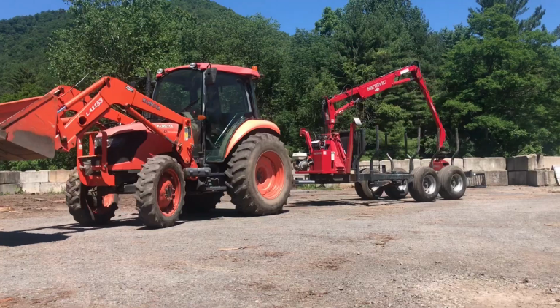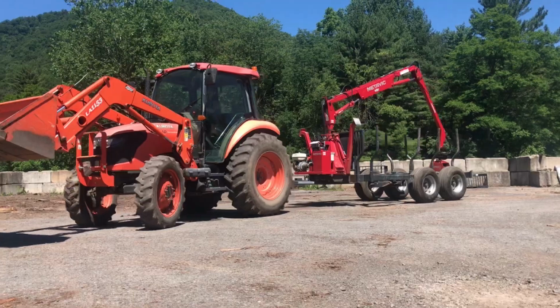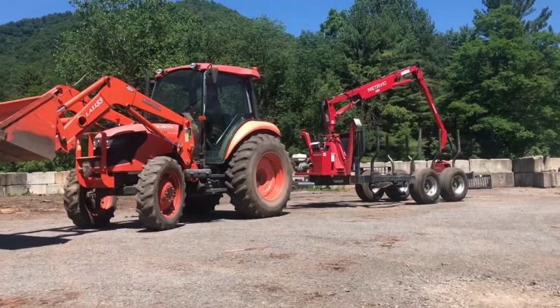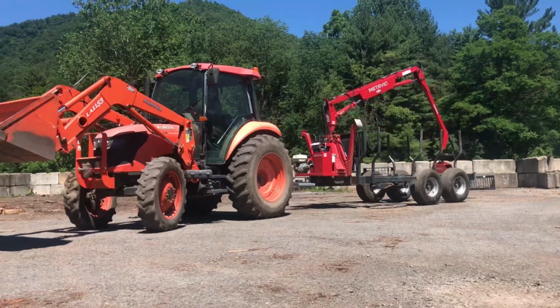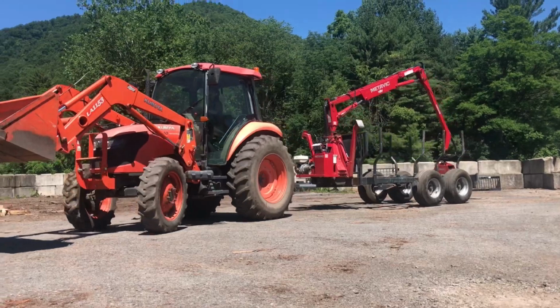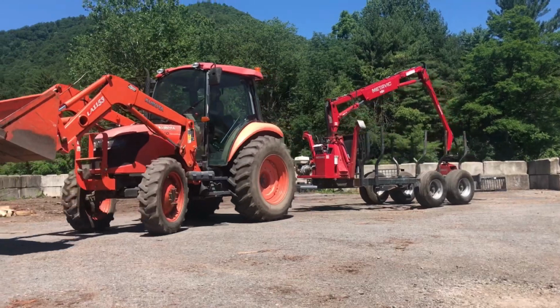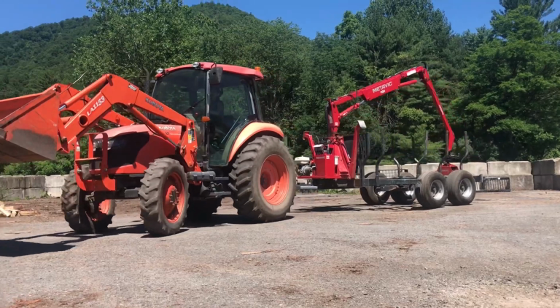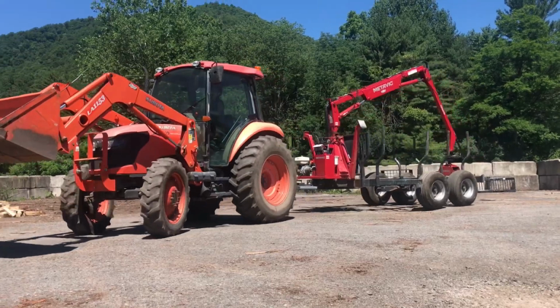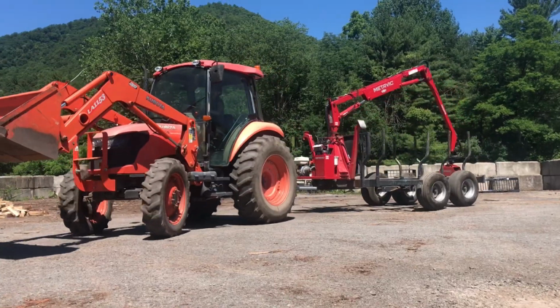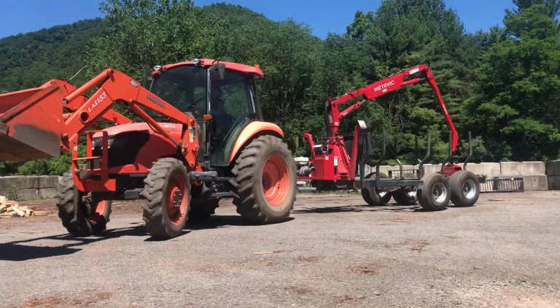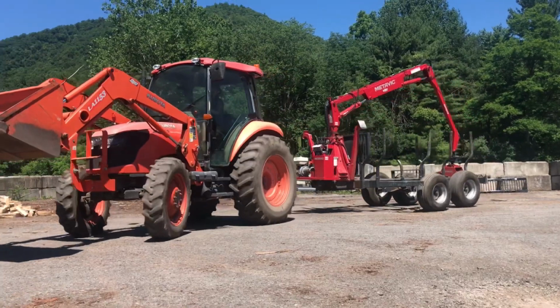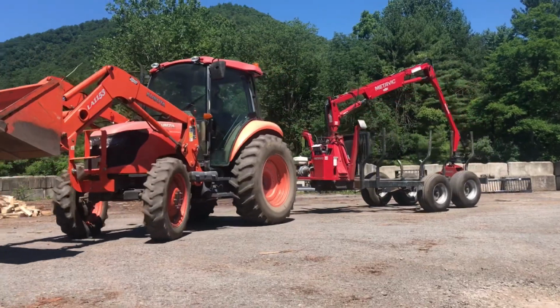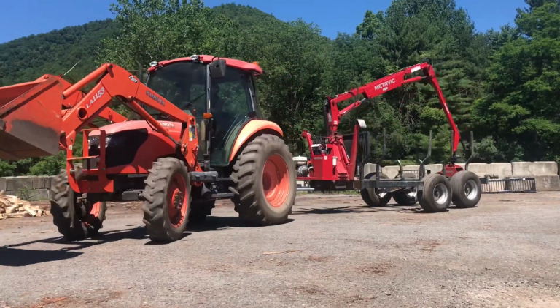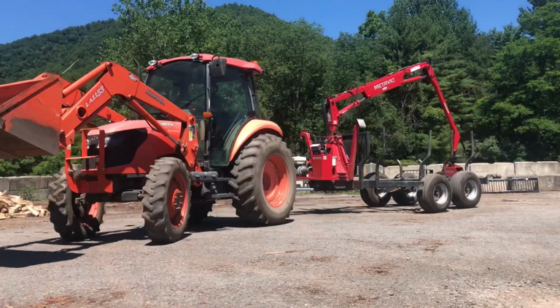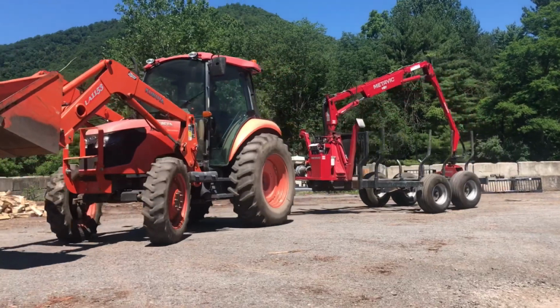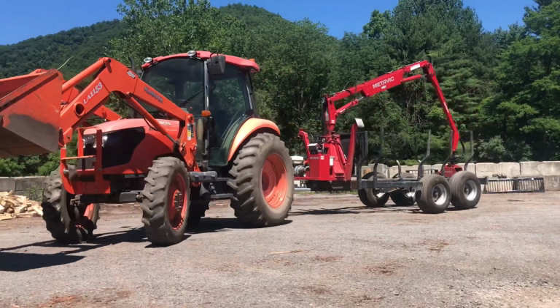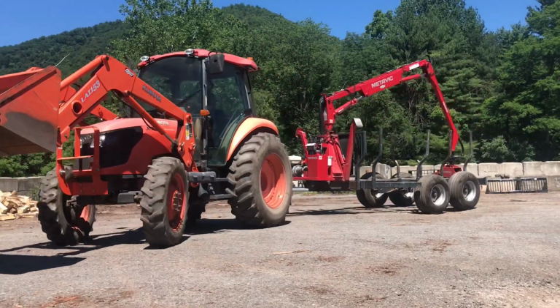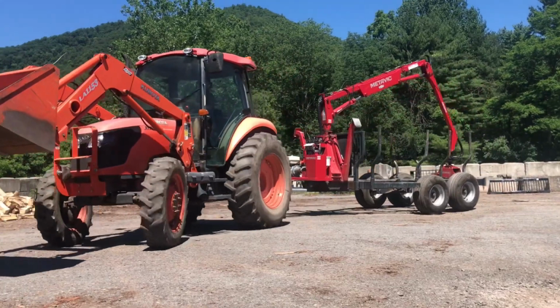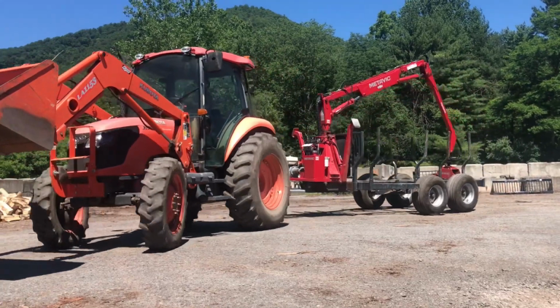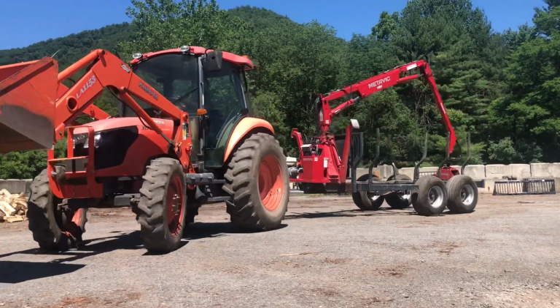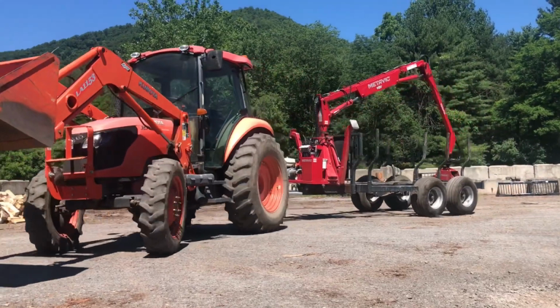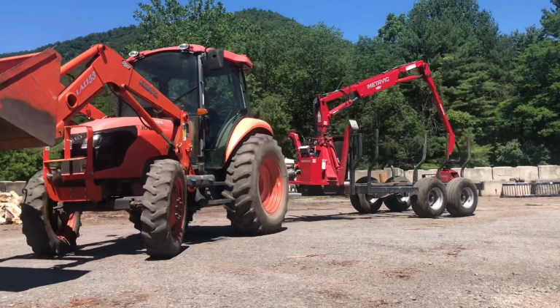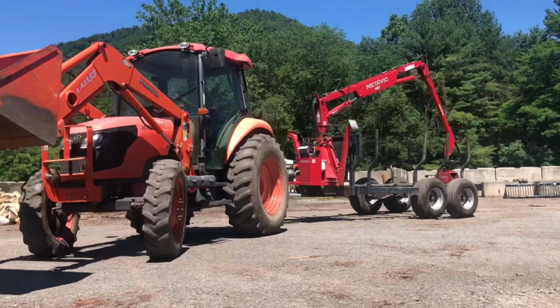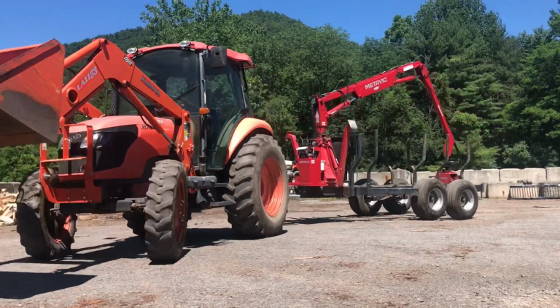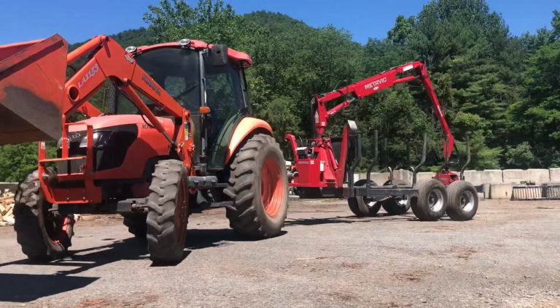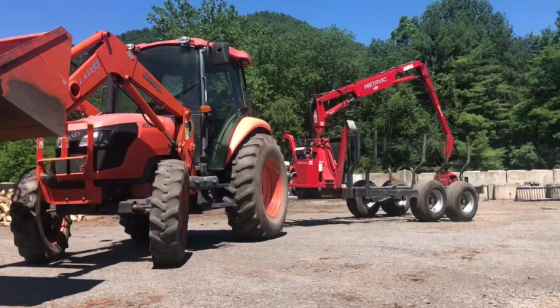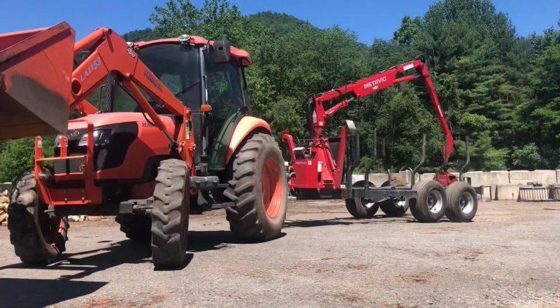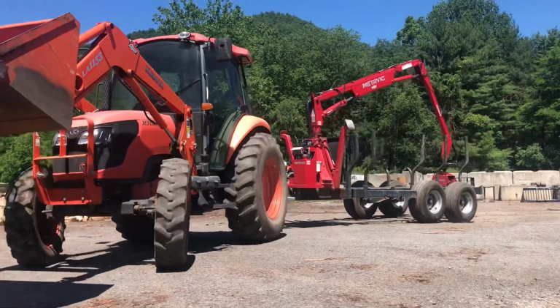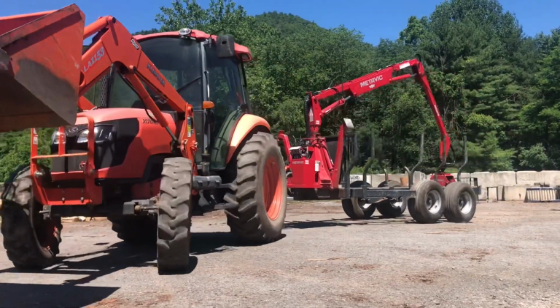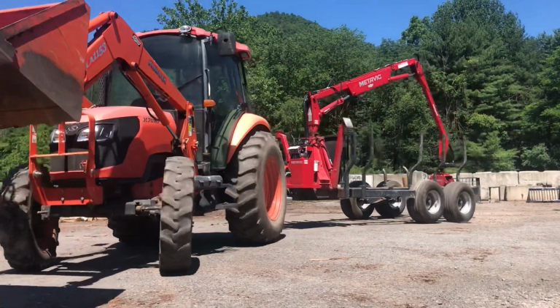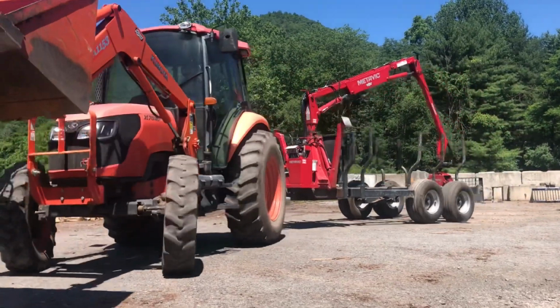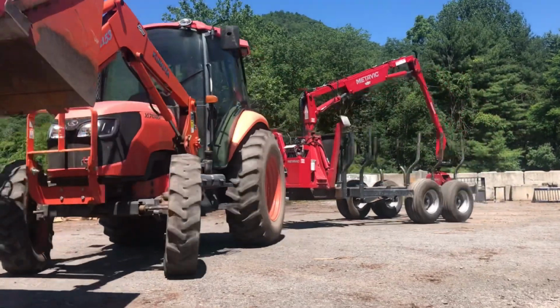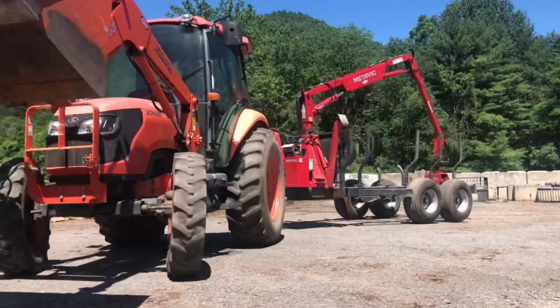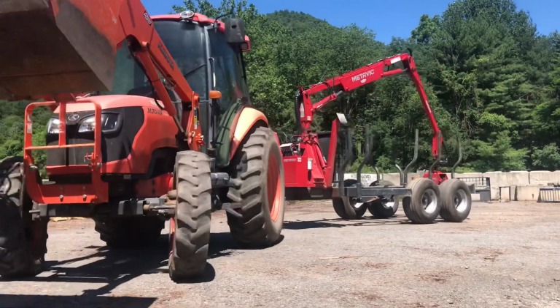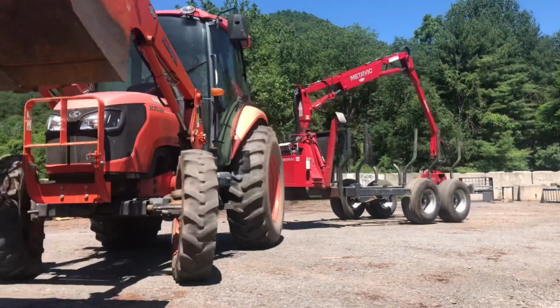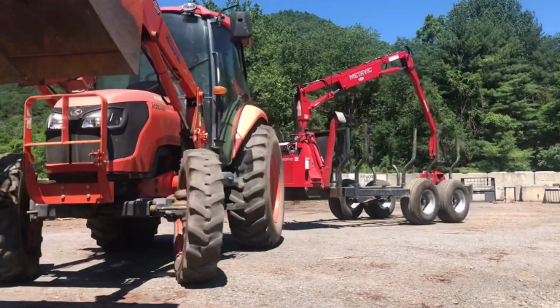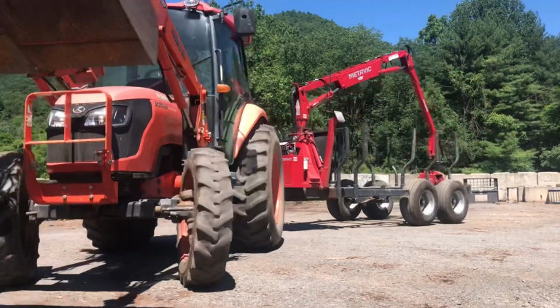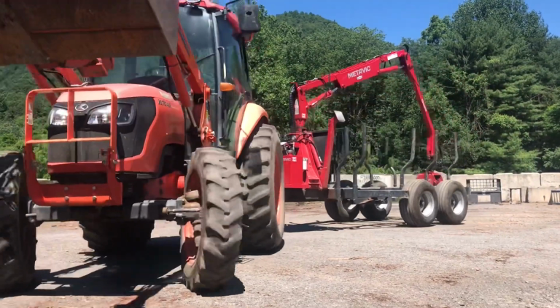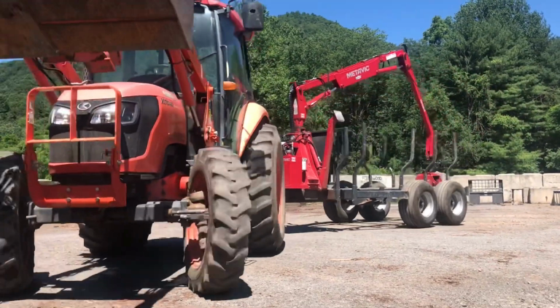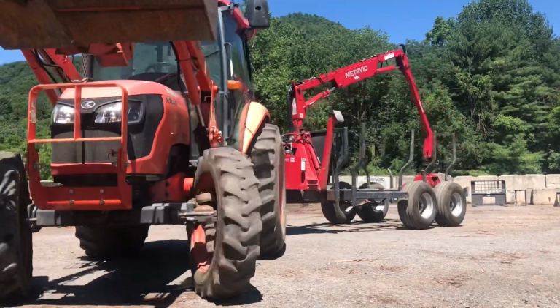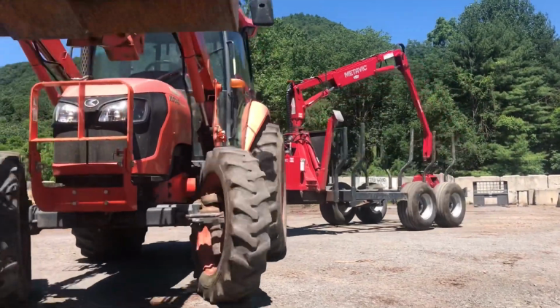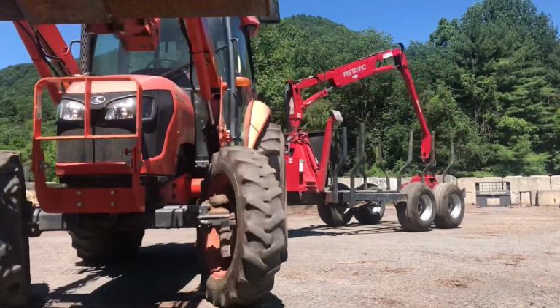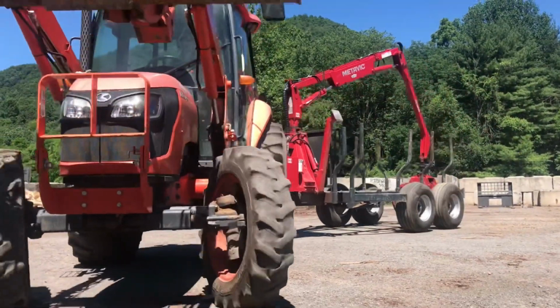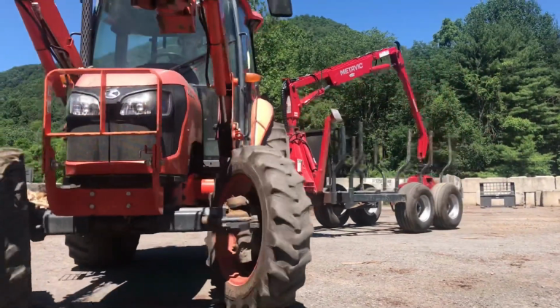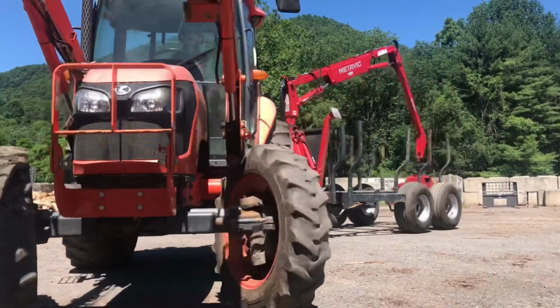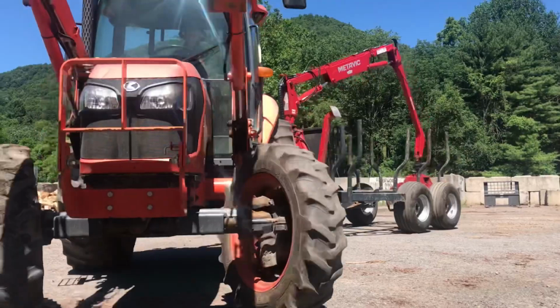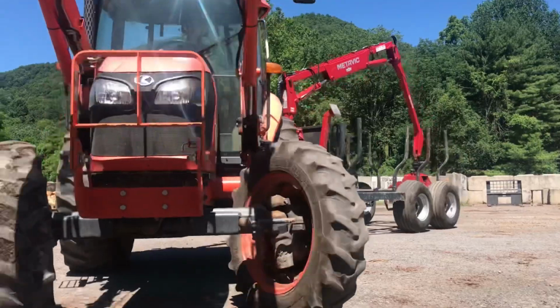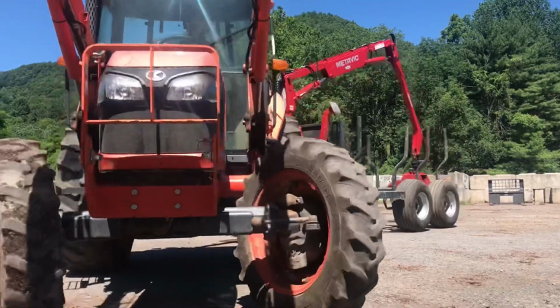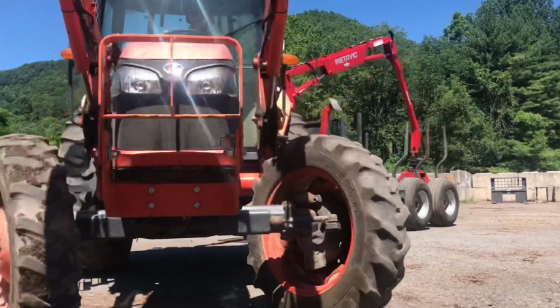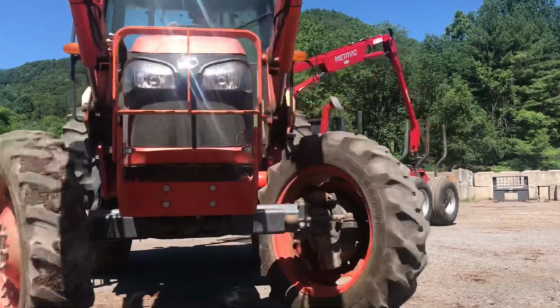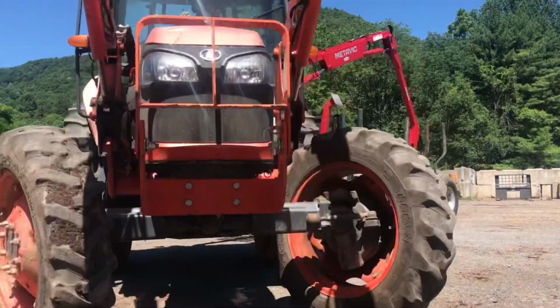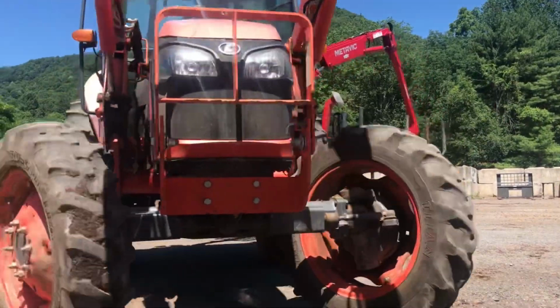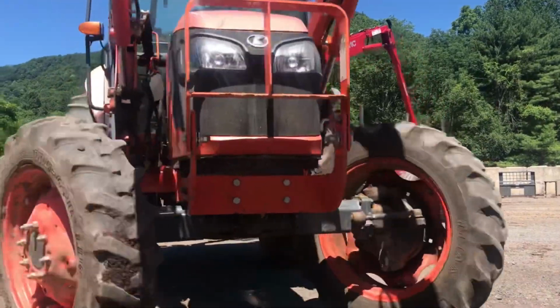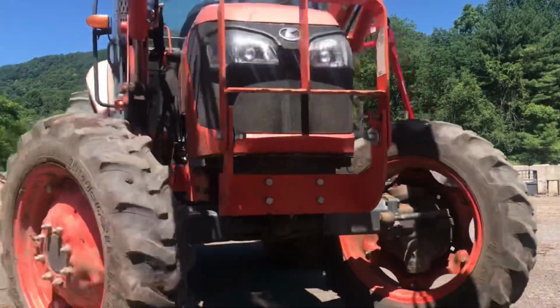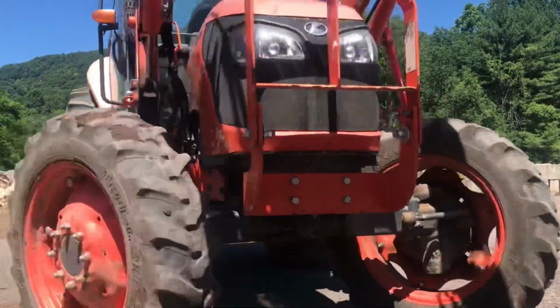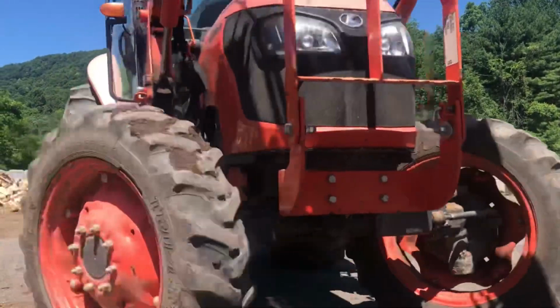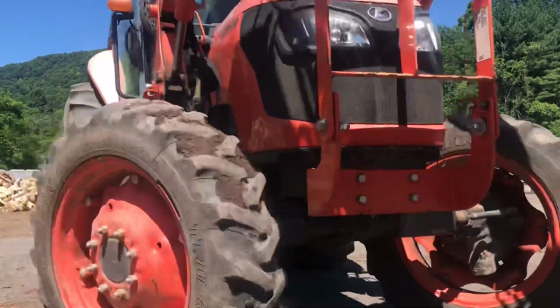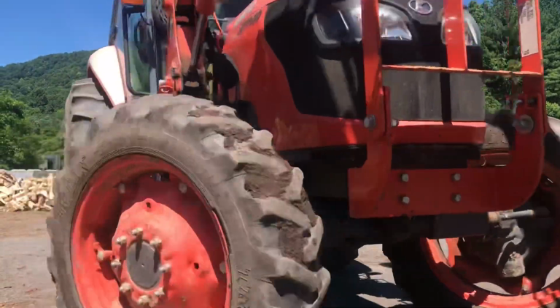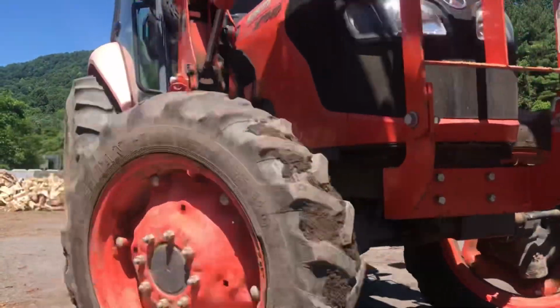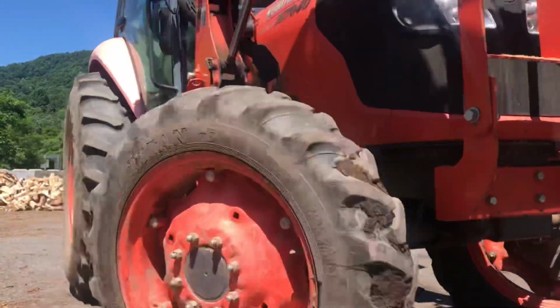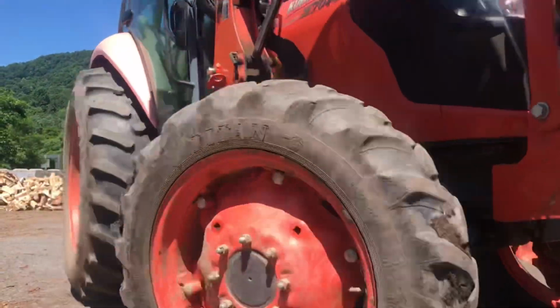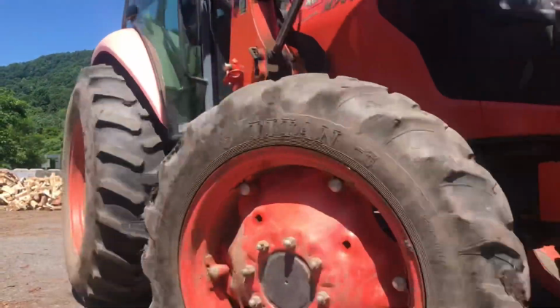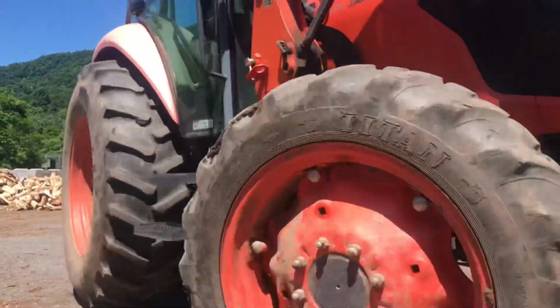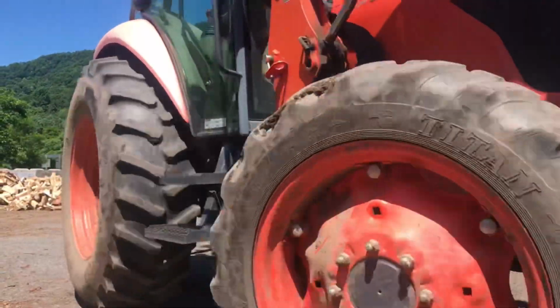Hey everyone, welcome back to Lumber Capital Log Yard. Today I'm going to be talking more about our zero waste strategy.